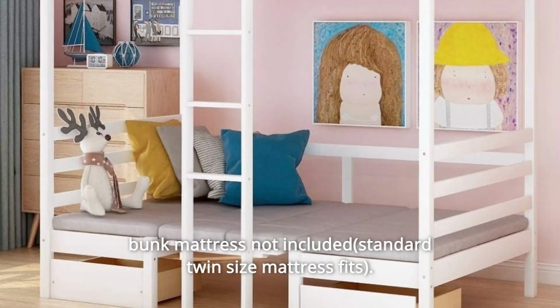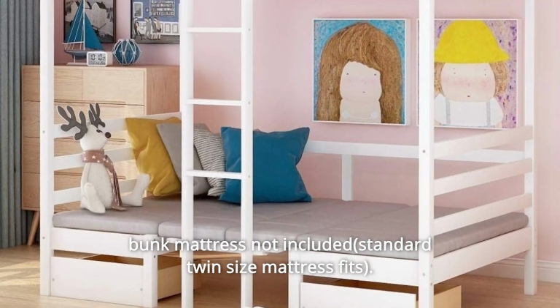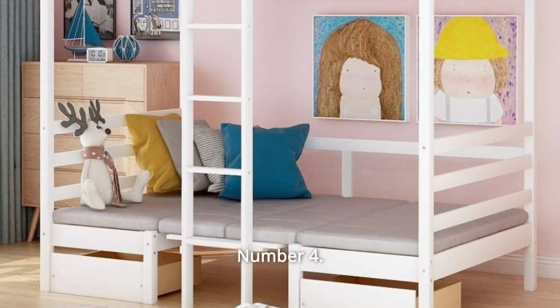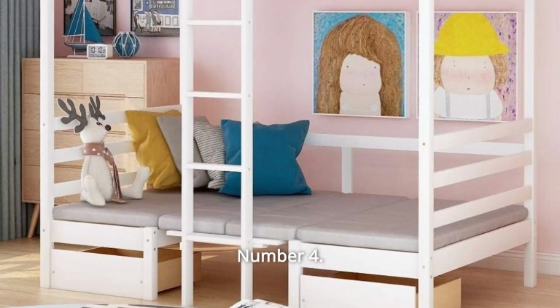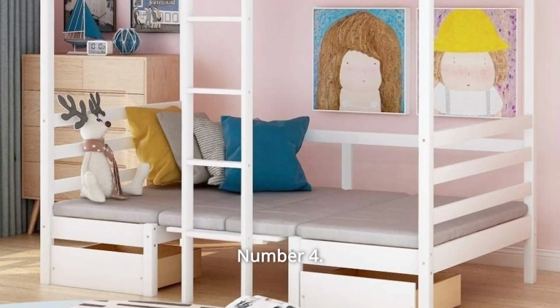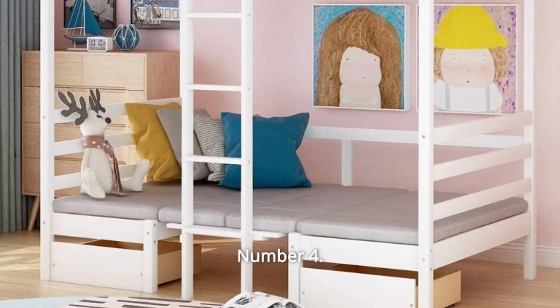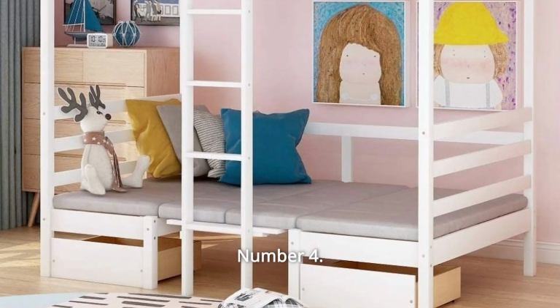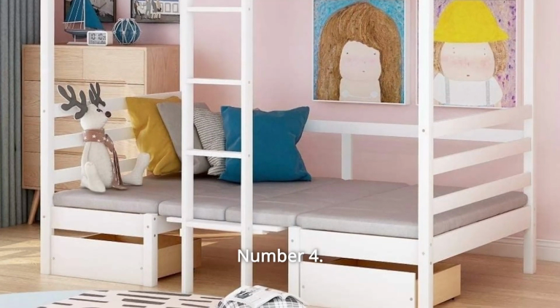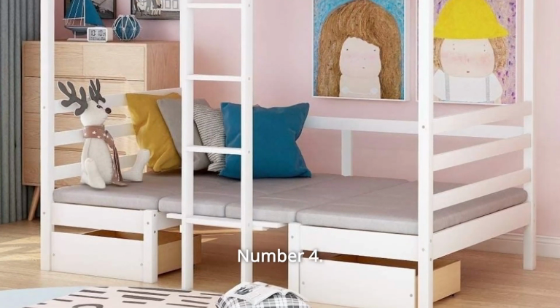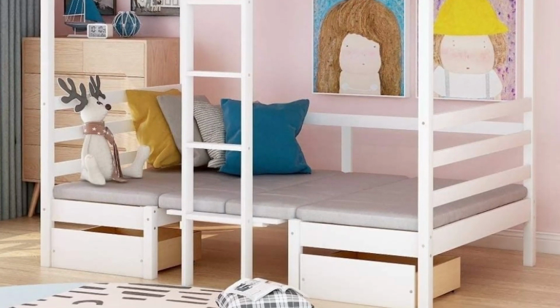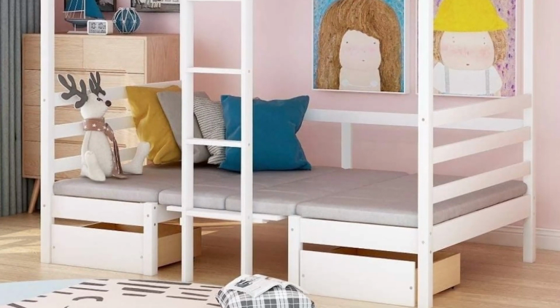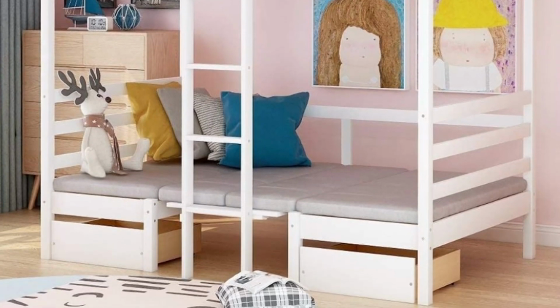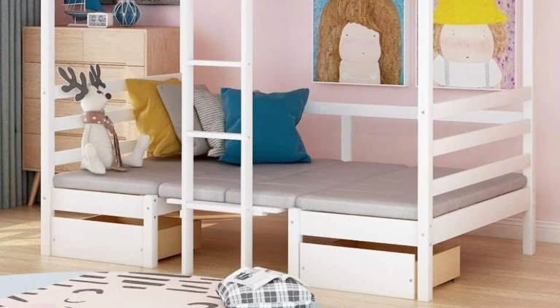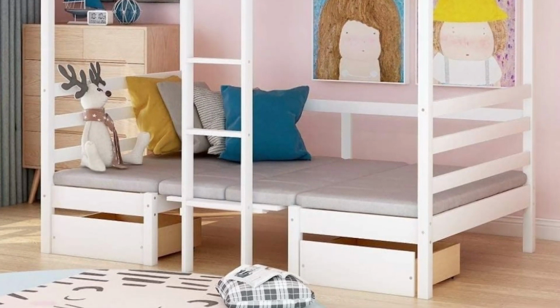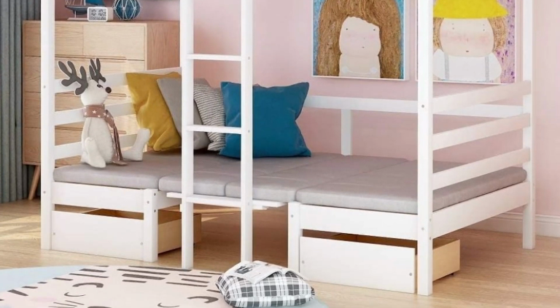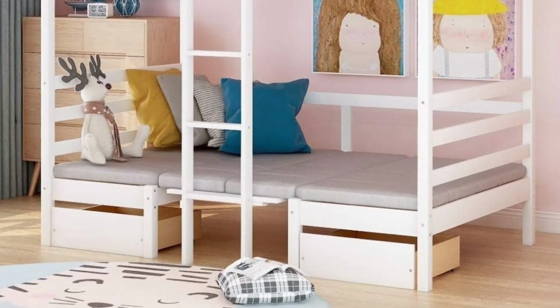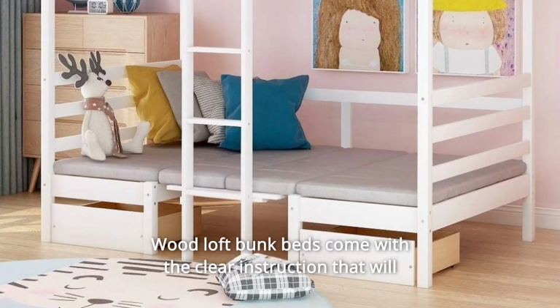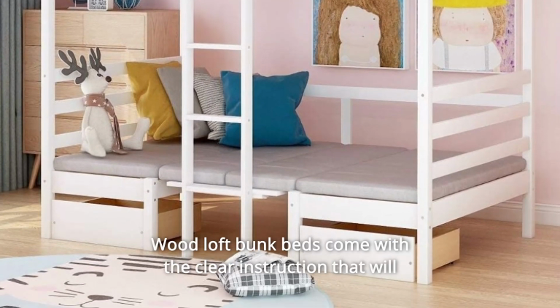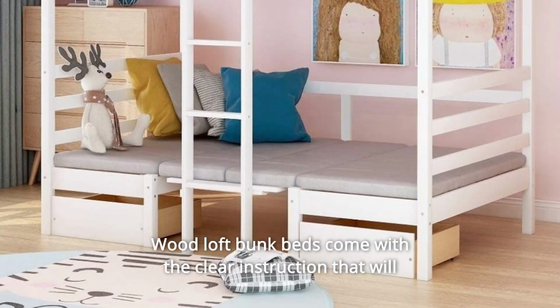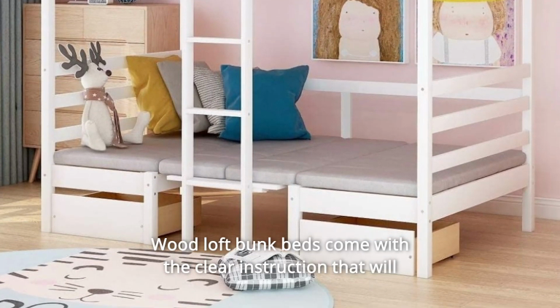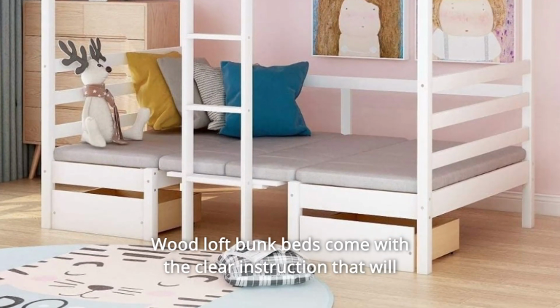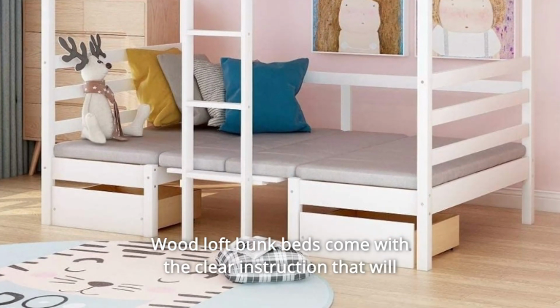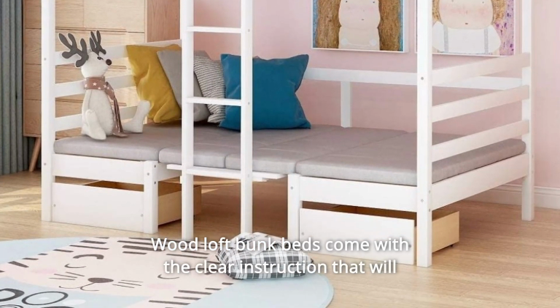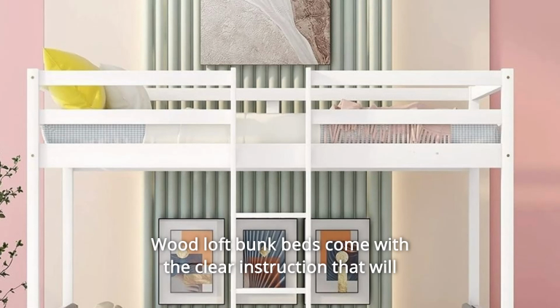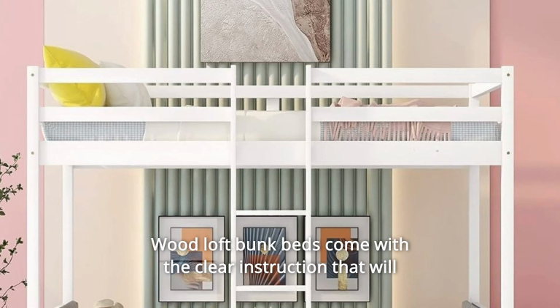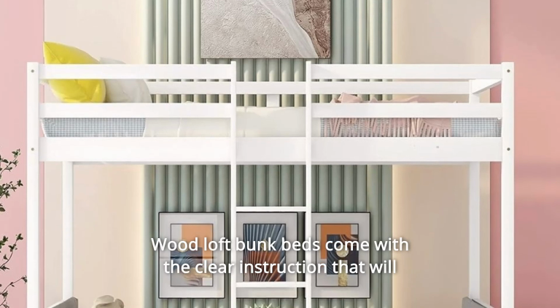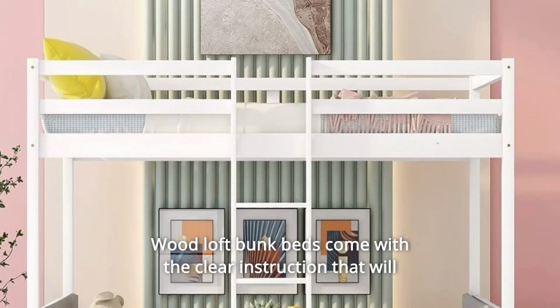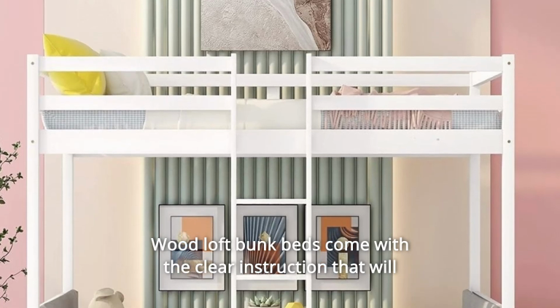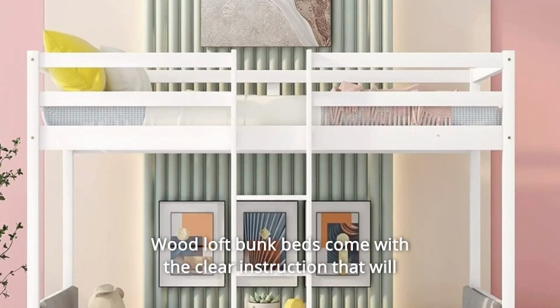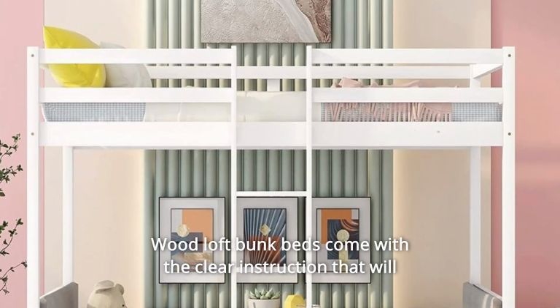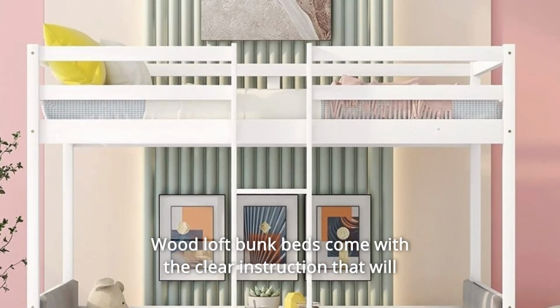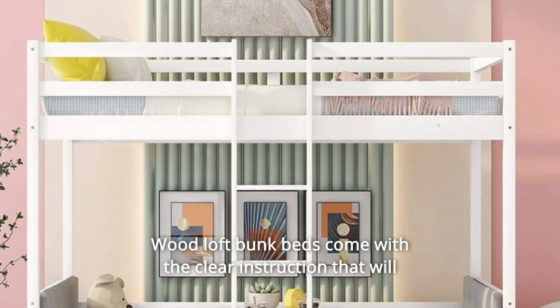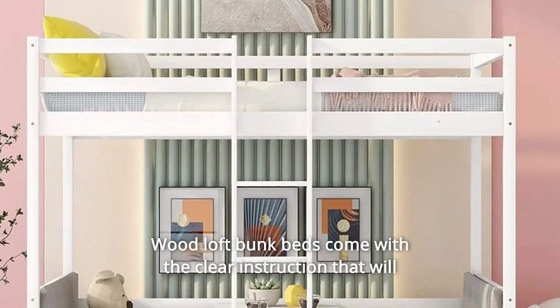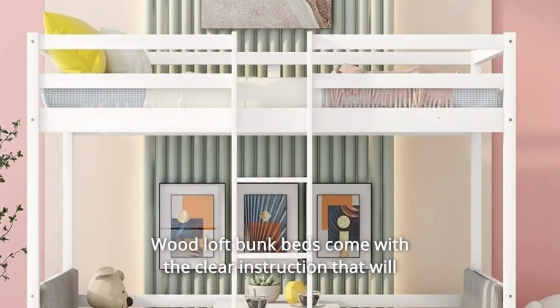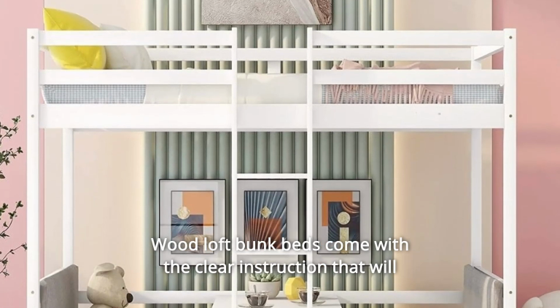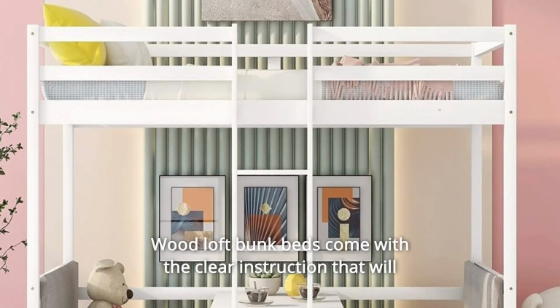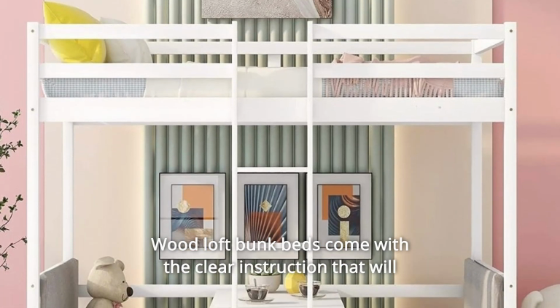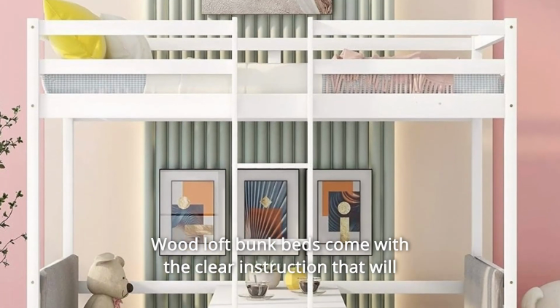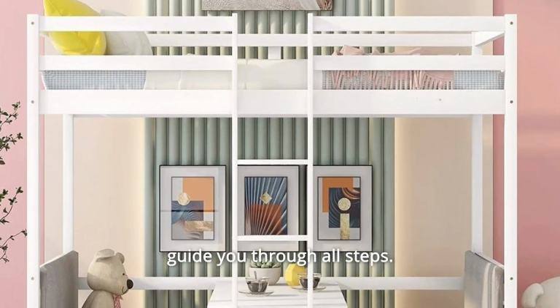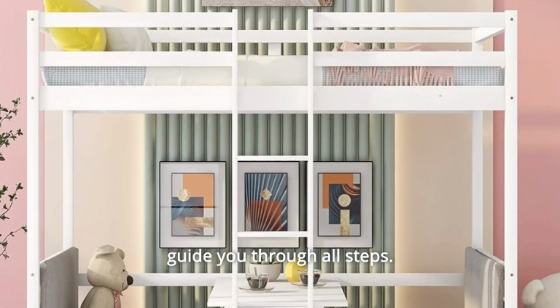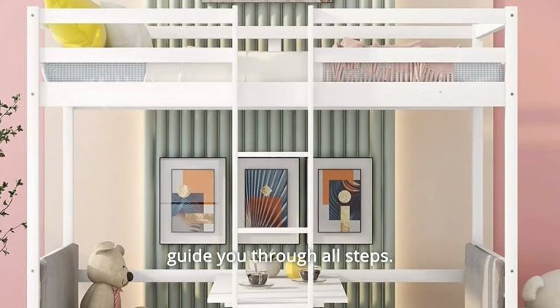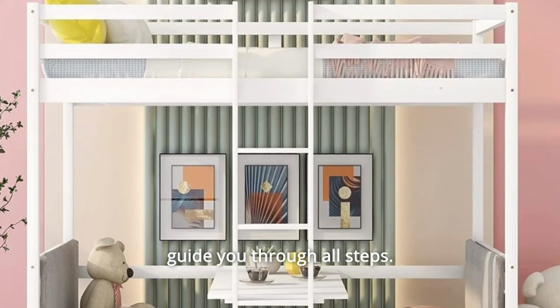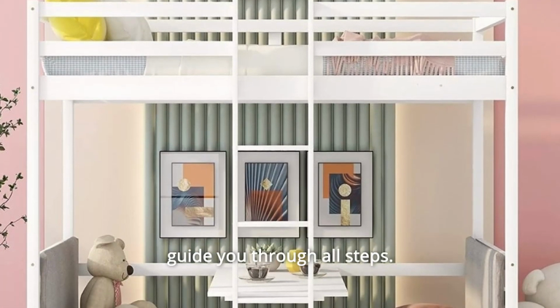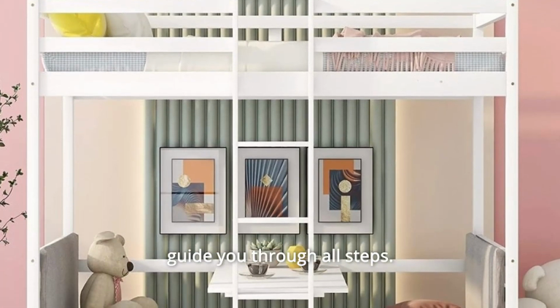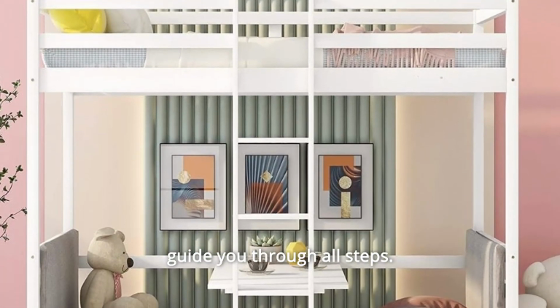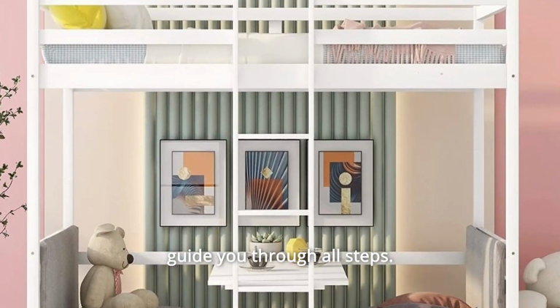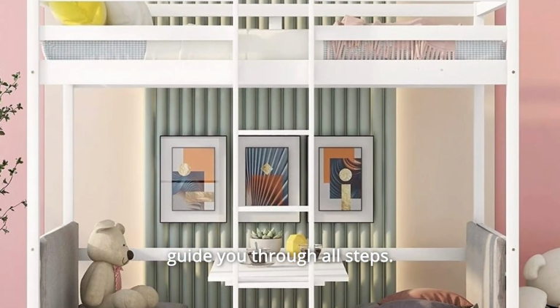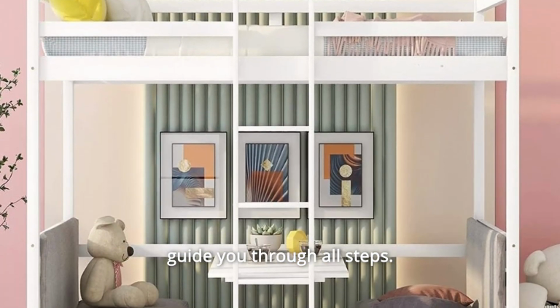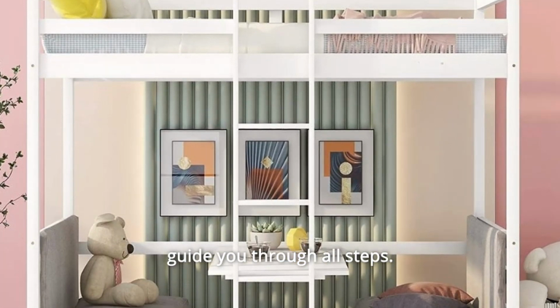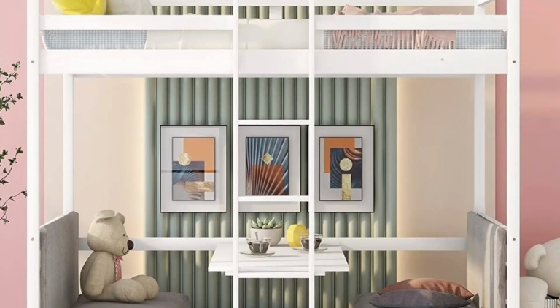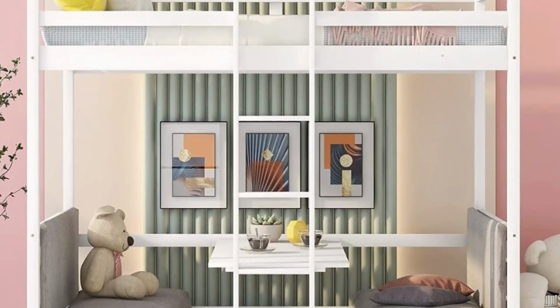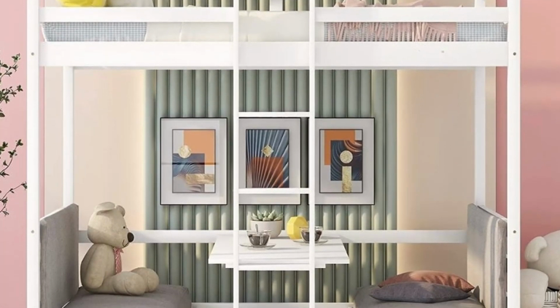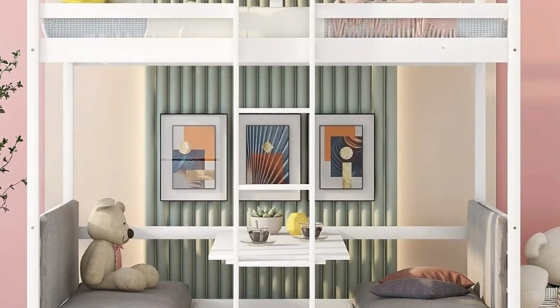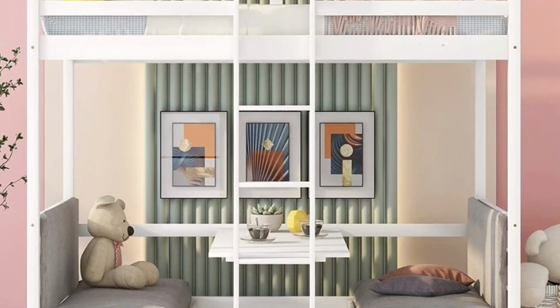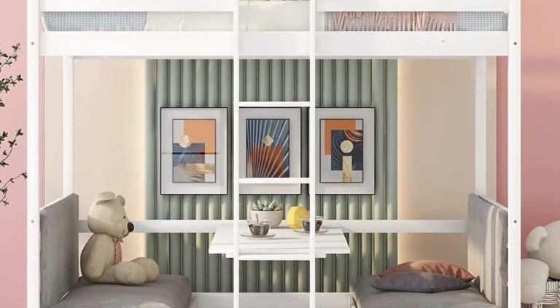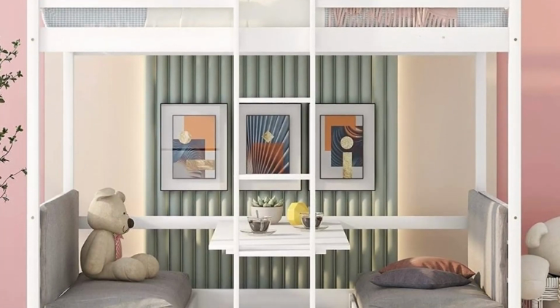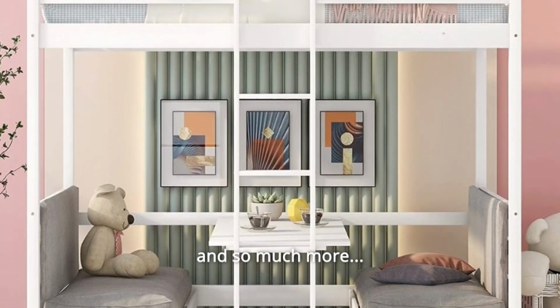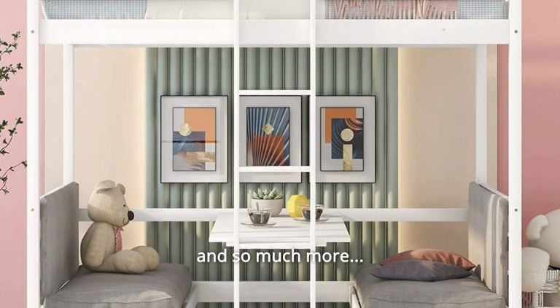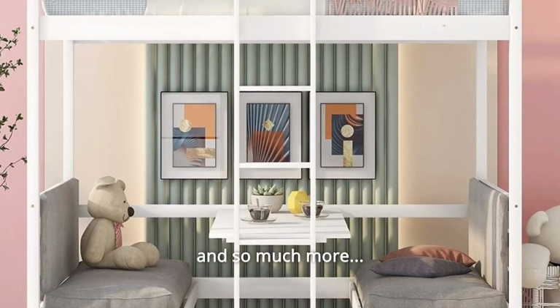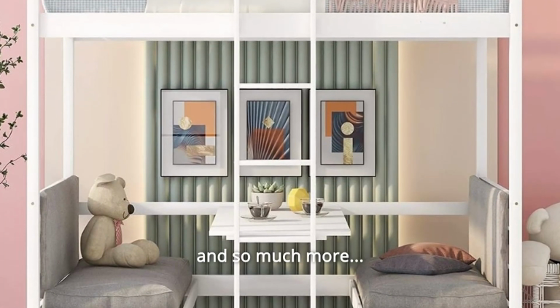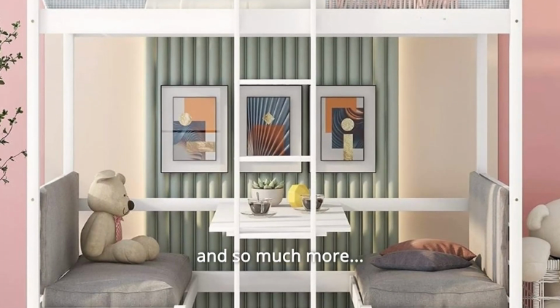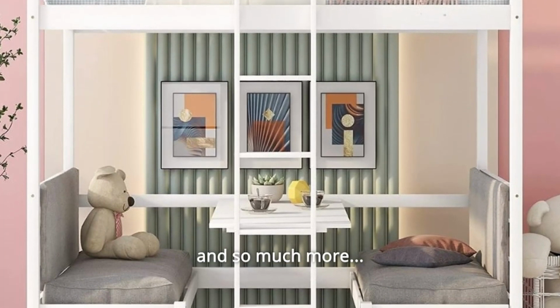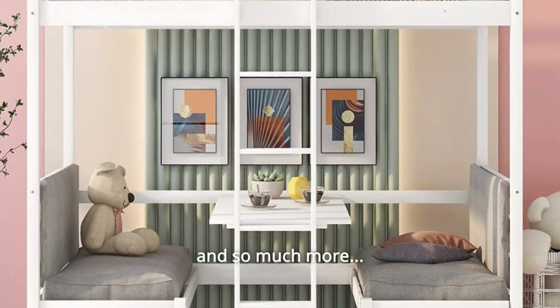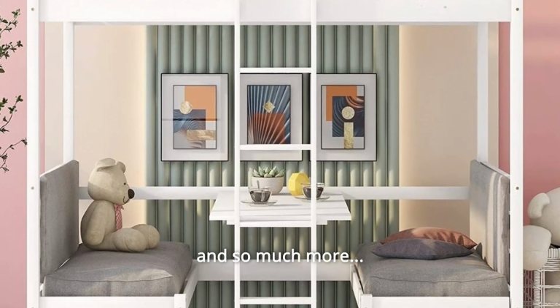Number 4: Woodloft Bunk Beds come with clear instructions that will guide you through all steps. And so much more.